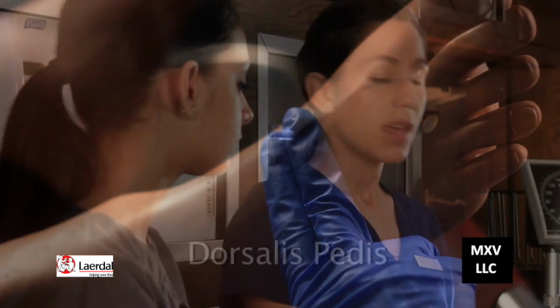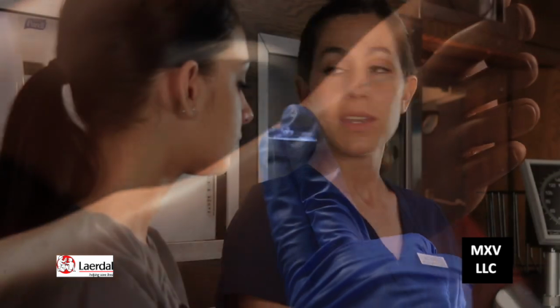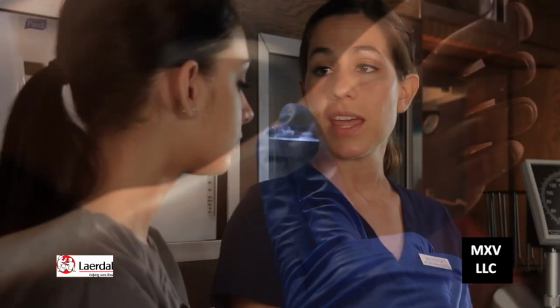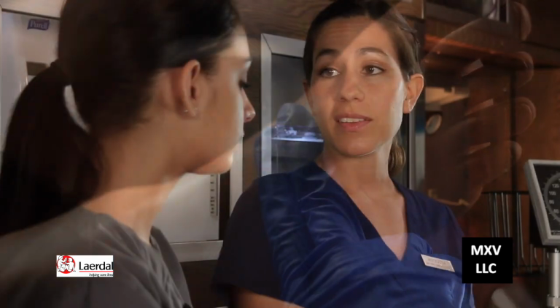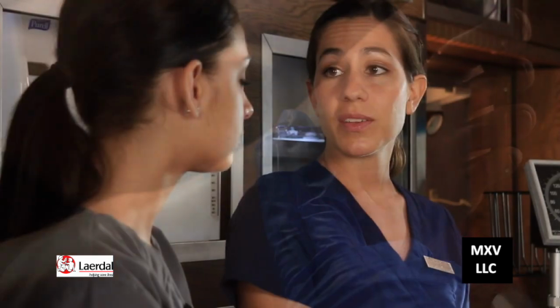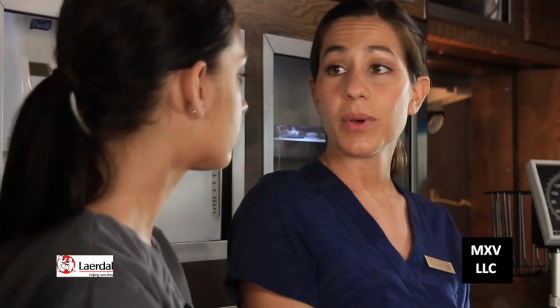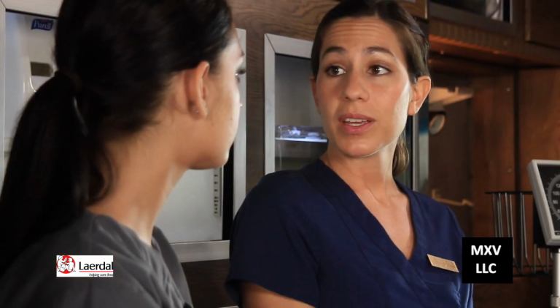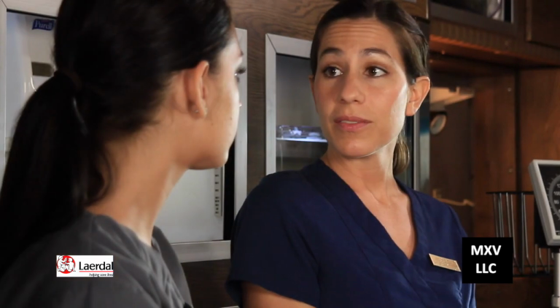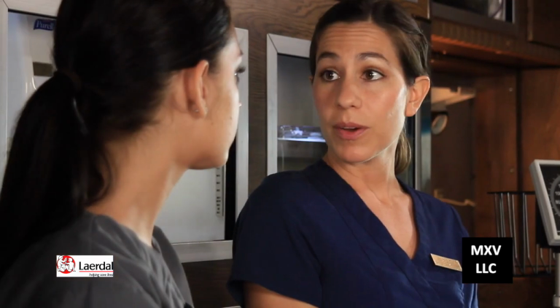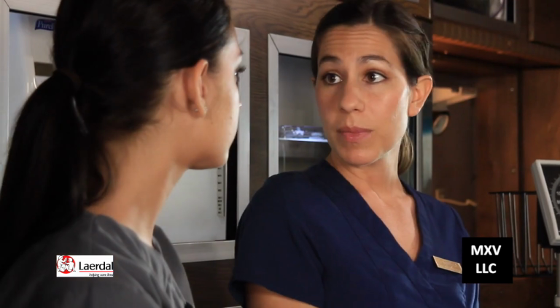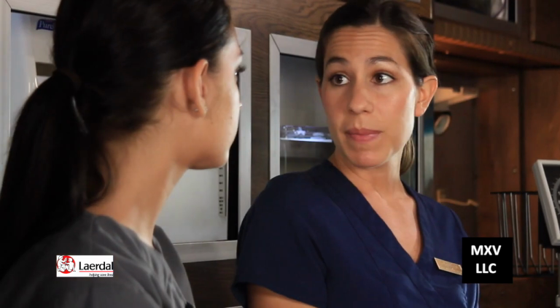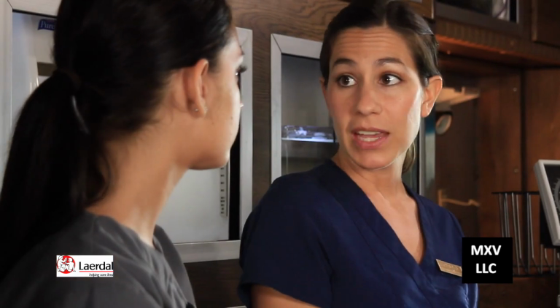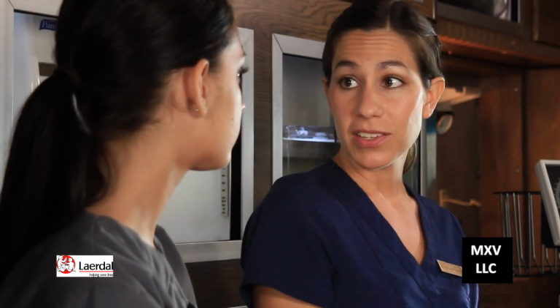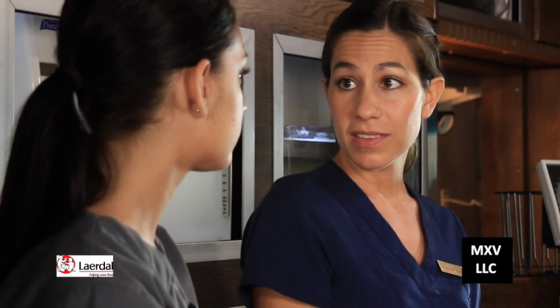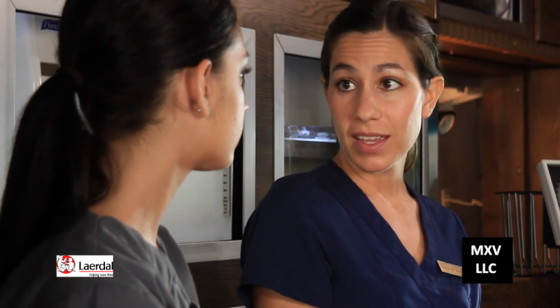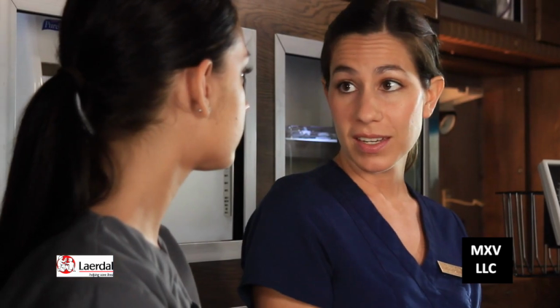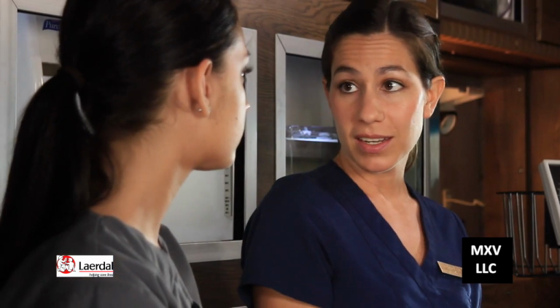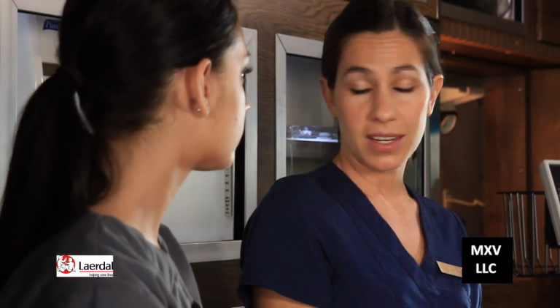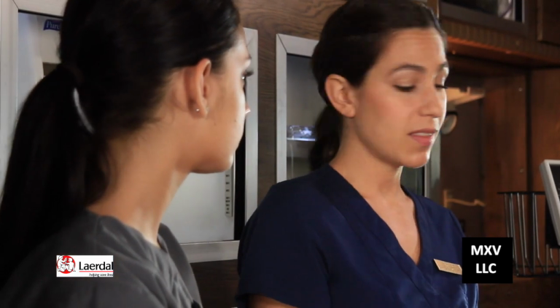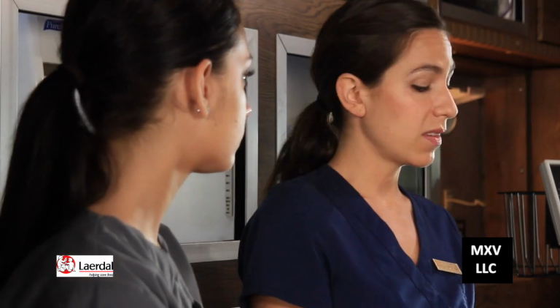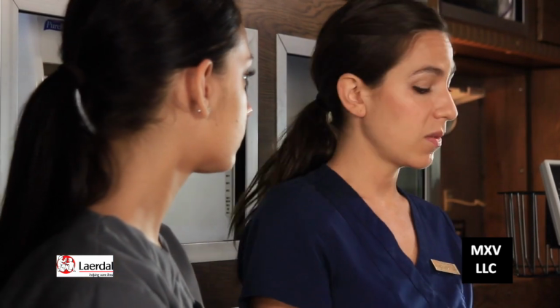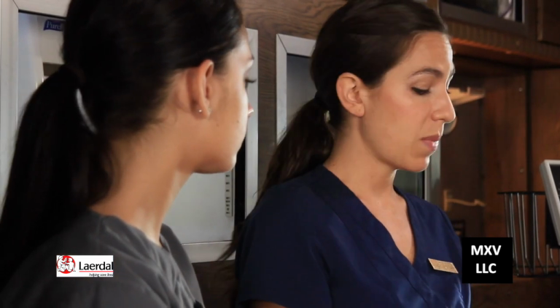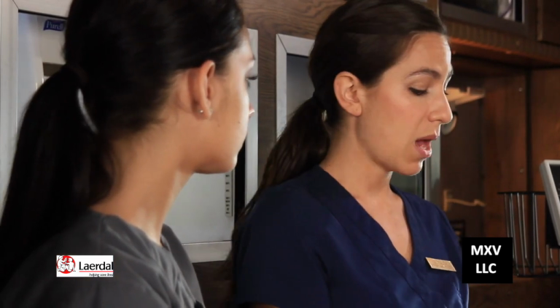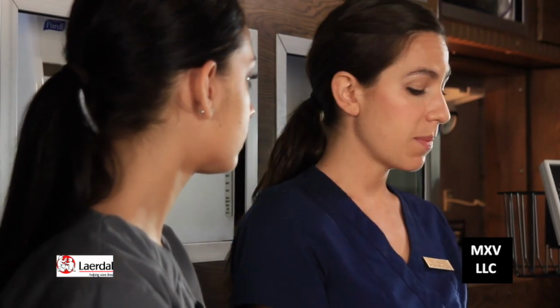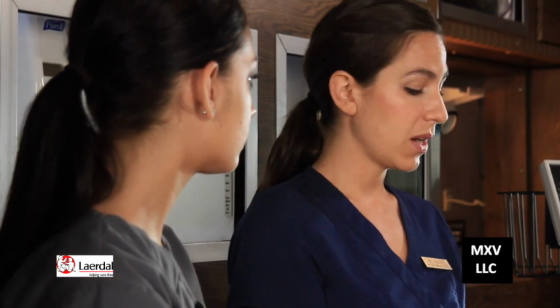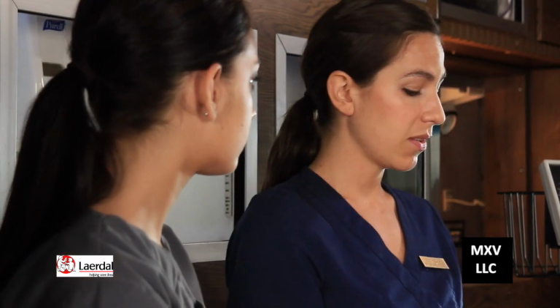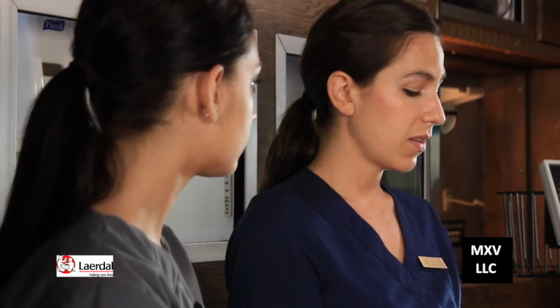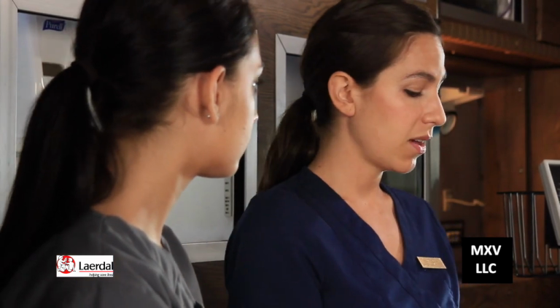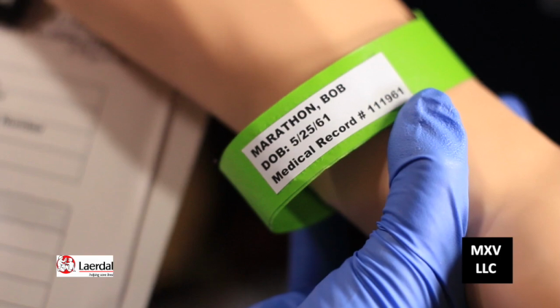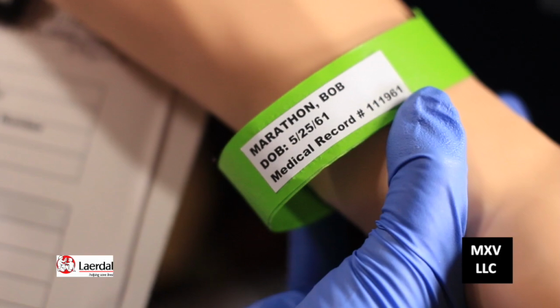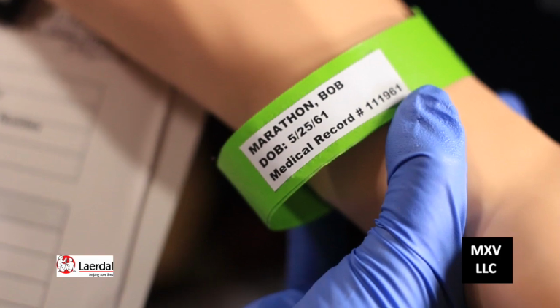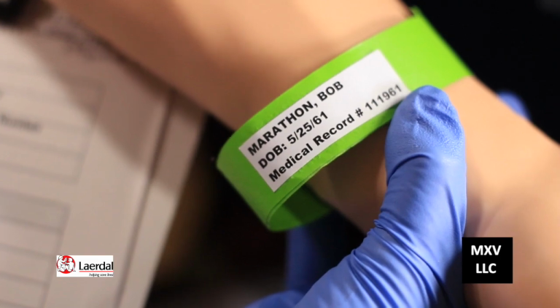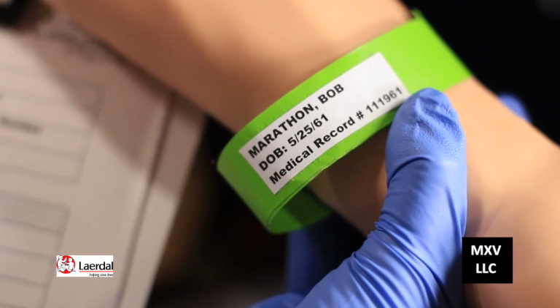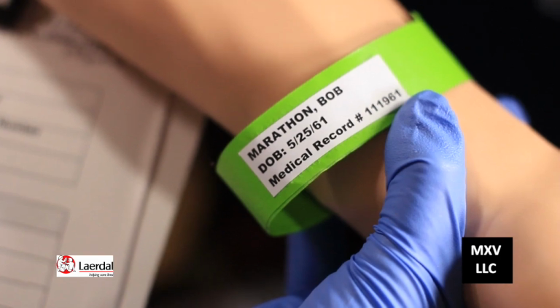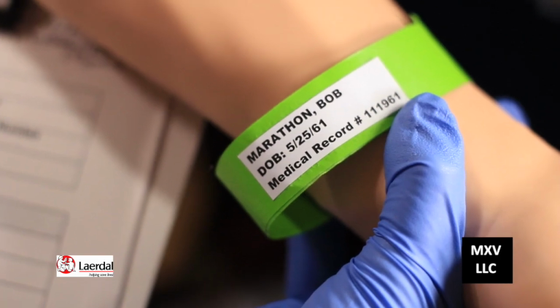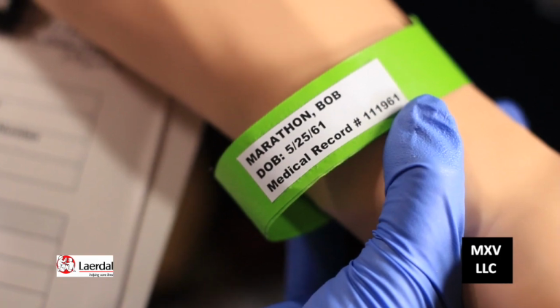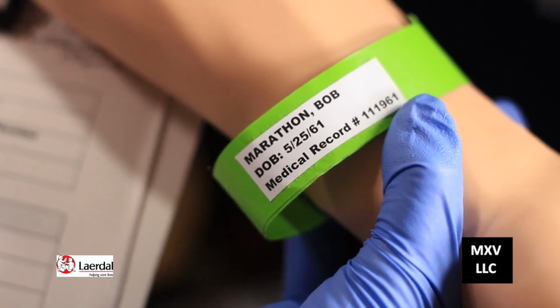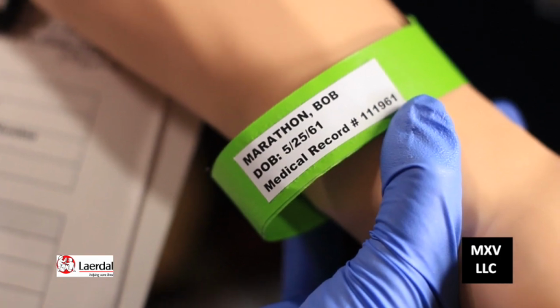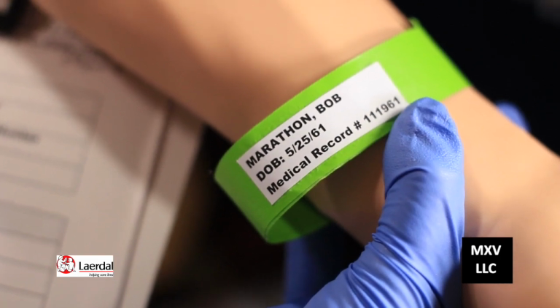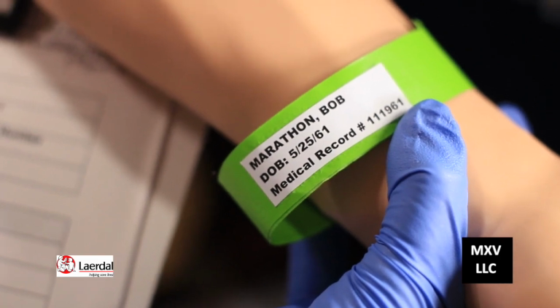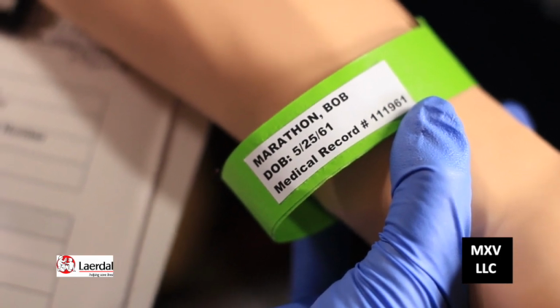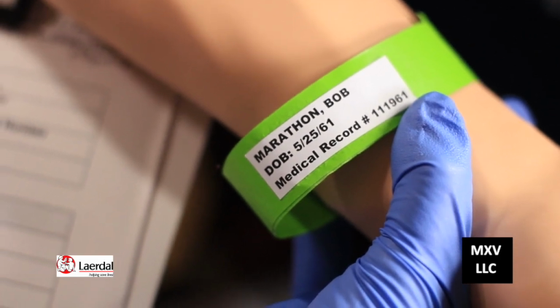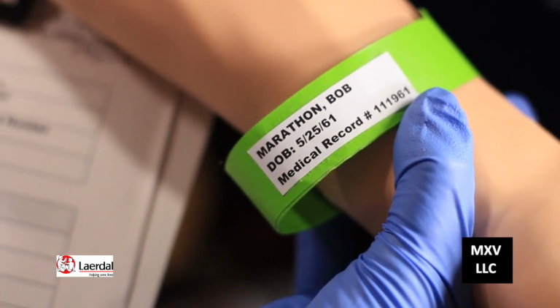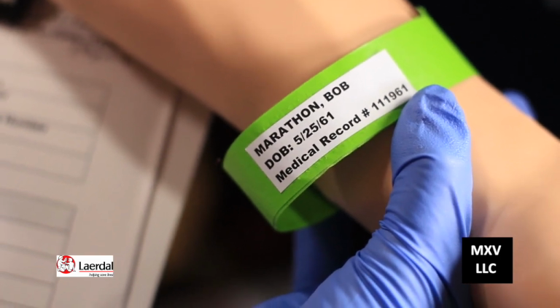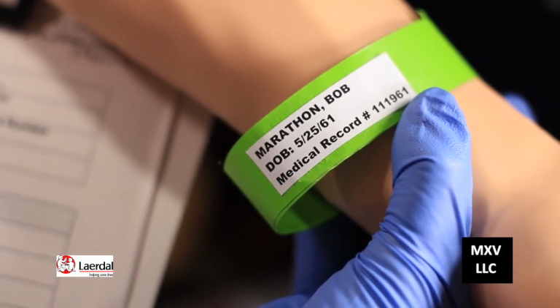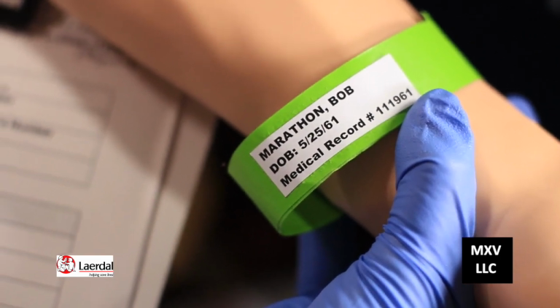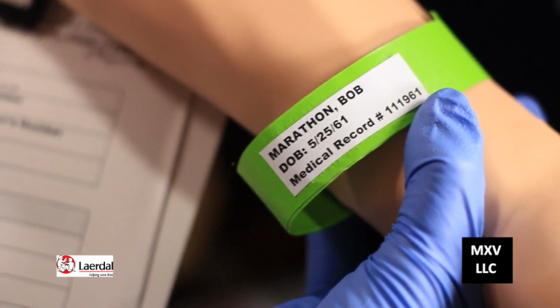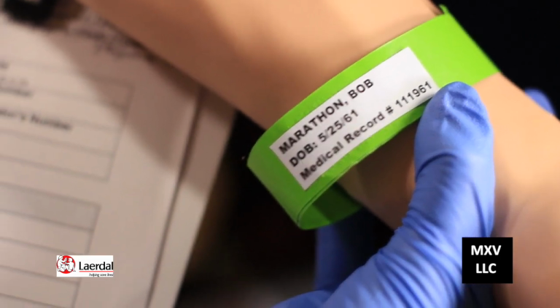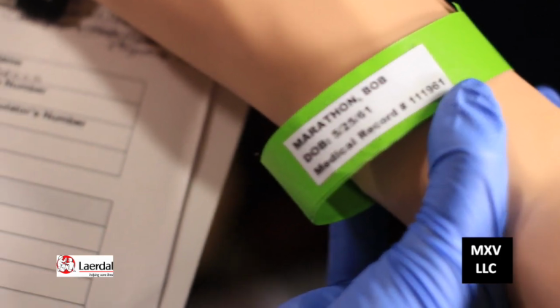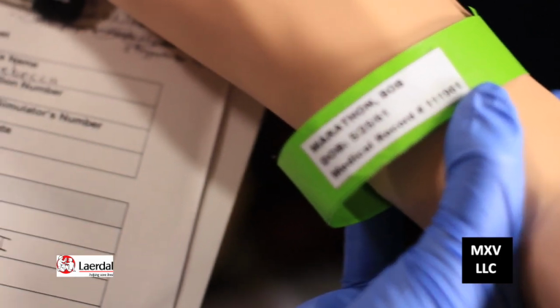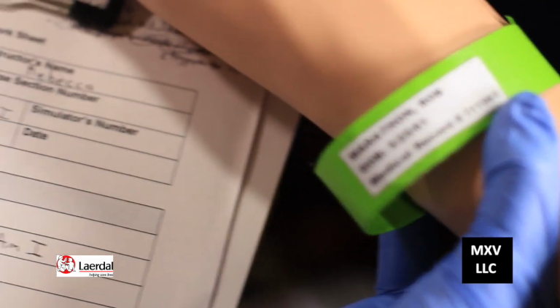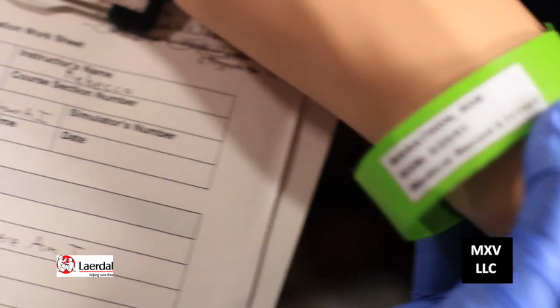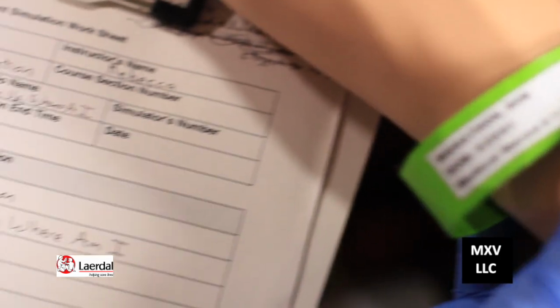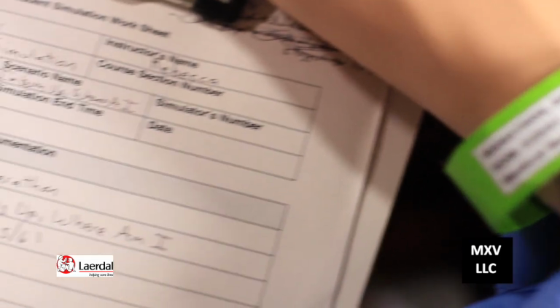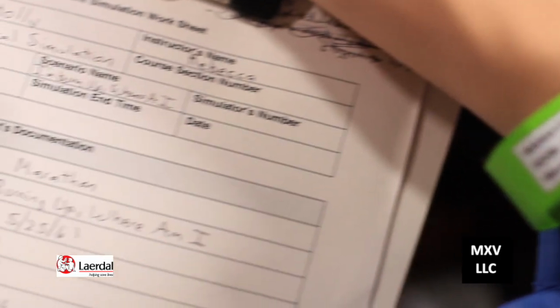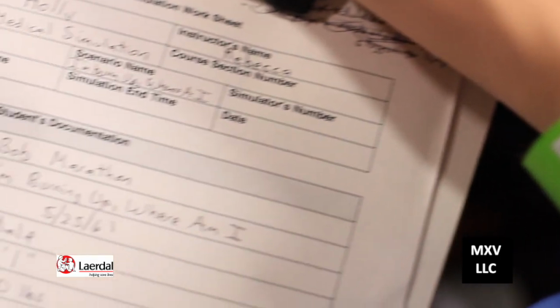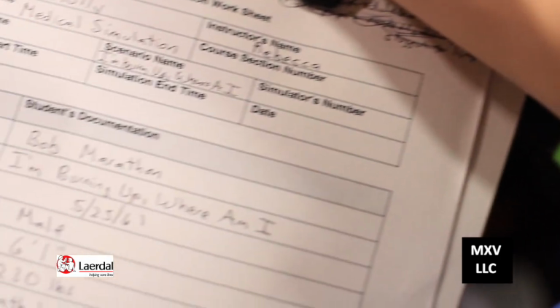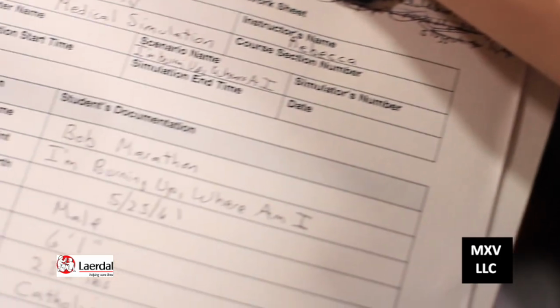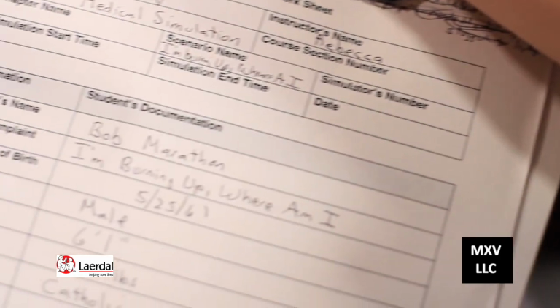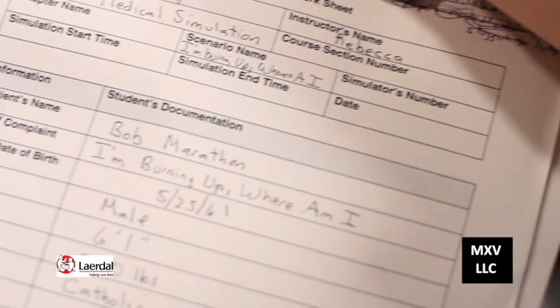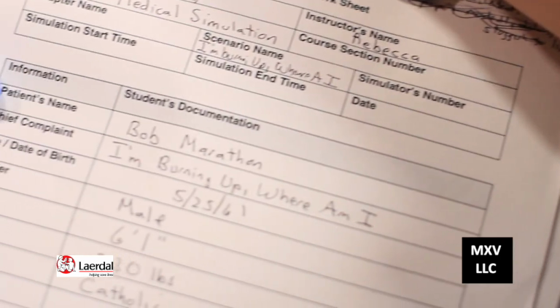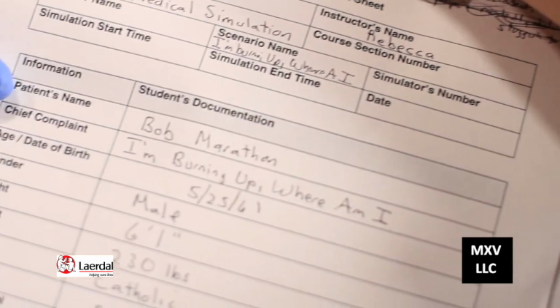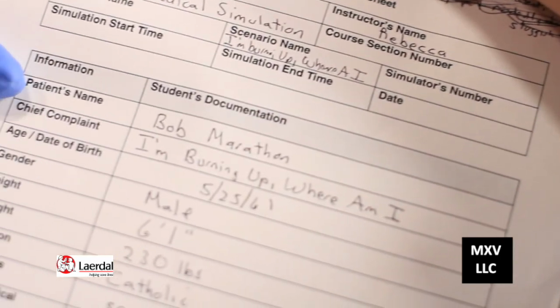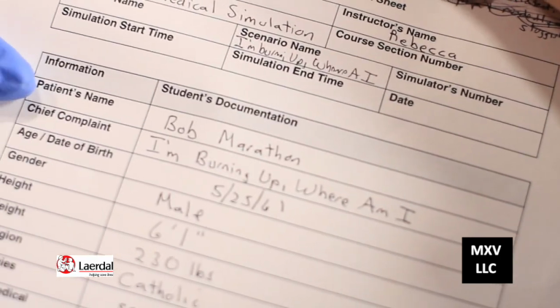Next, you want to confirm the patient's identity. This is Bob Marathon — check his name and date of birth on the armband and compare it to the medical record.